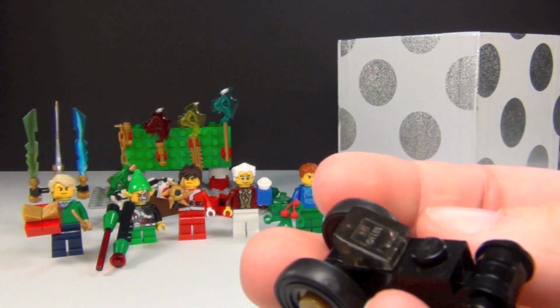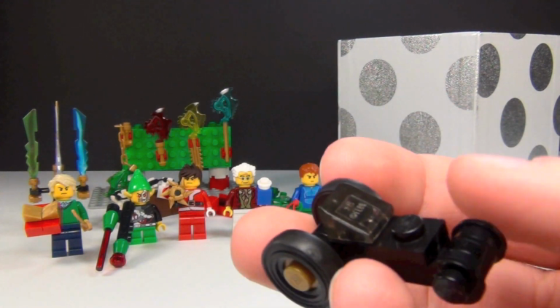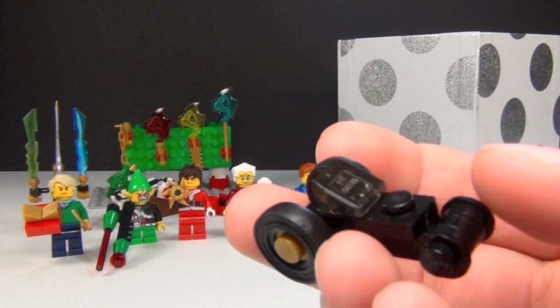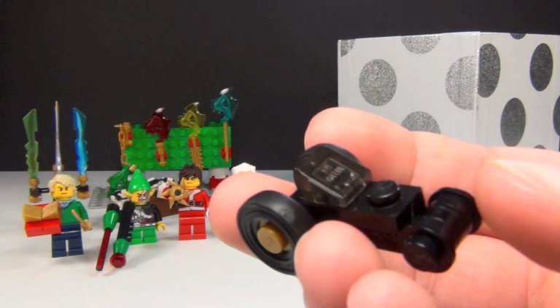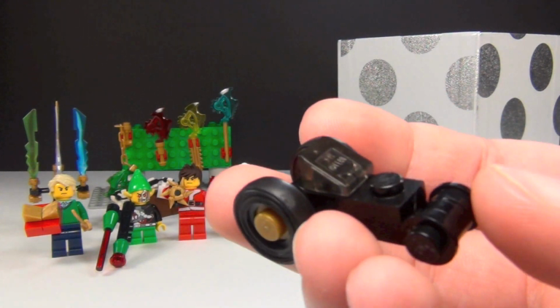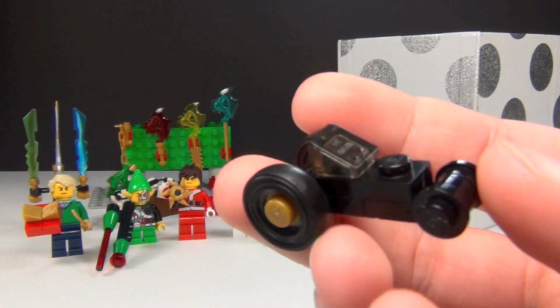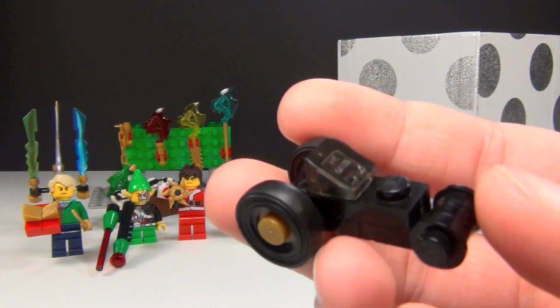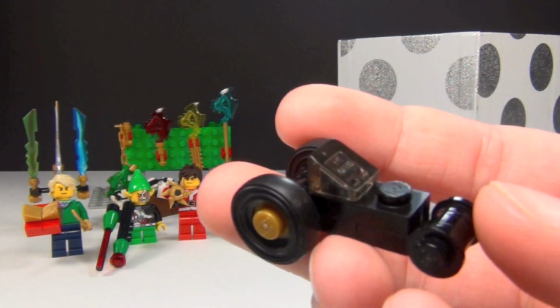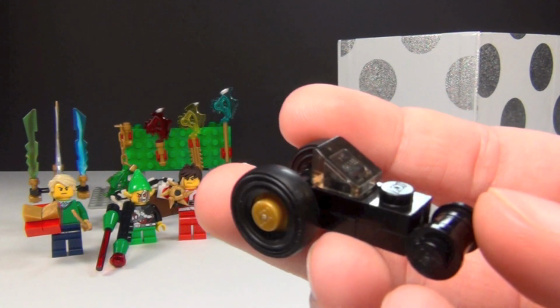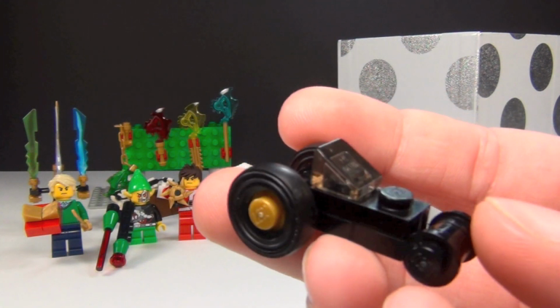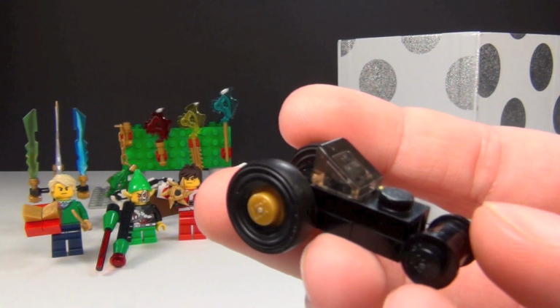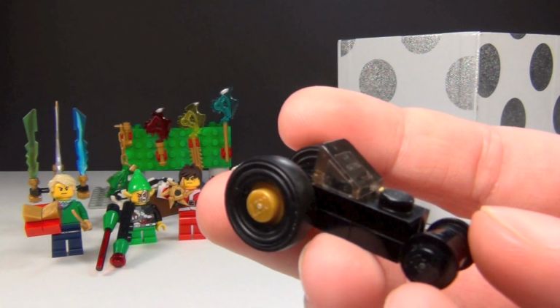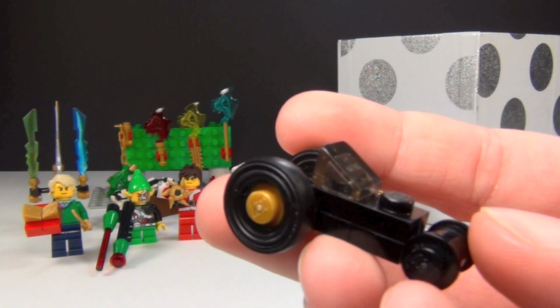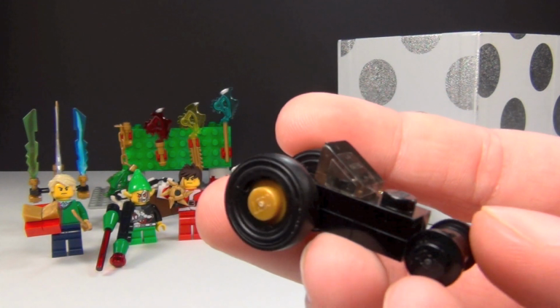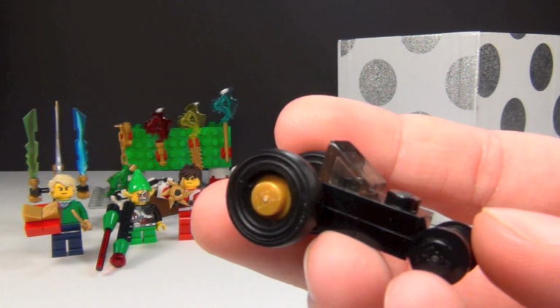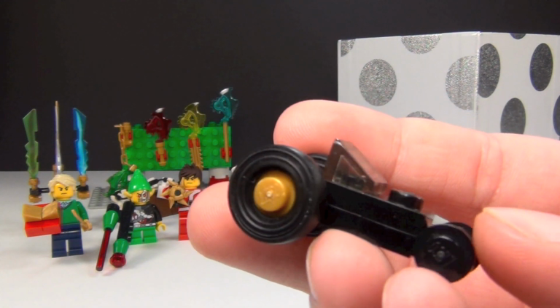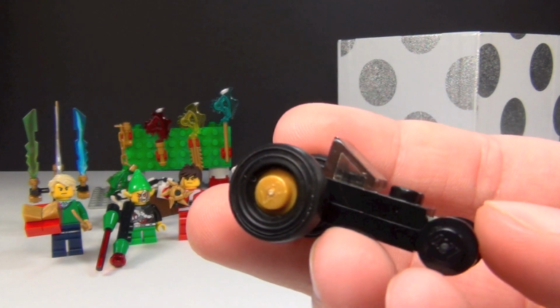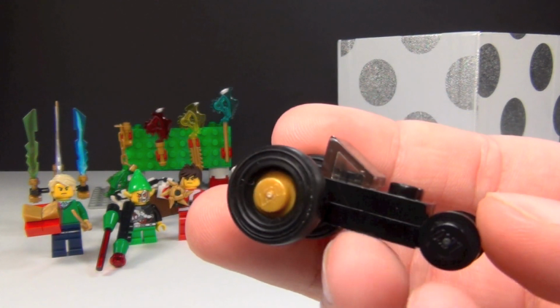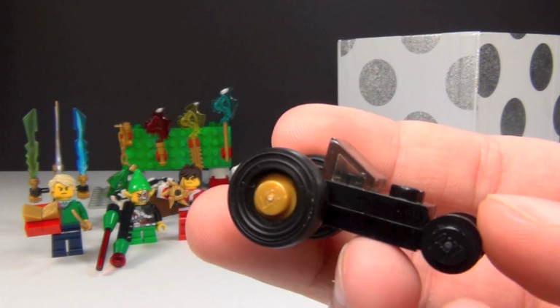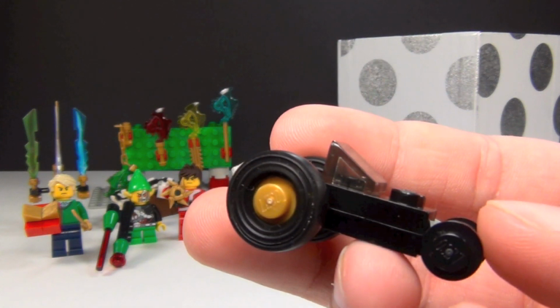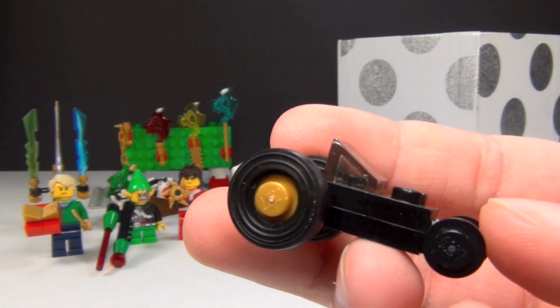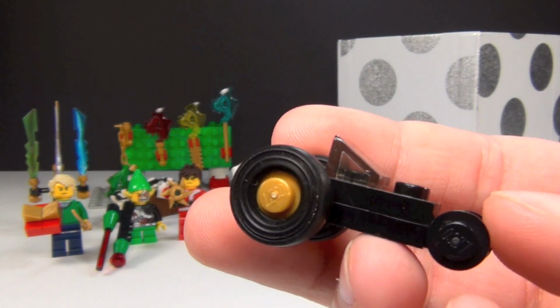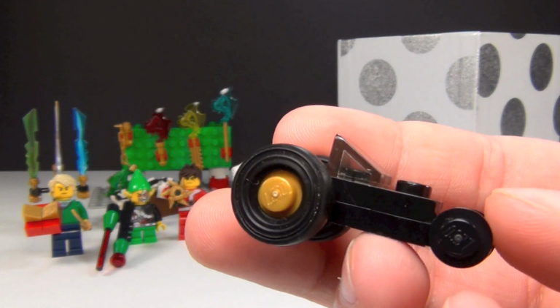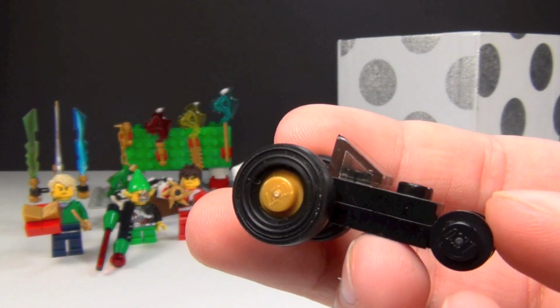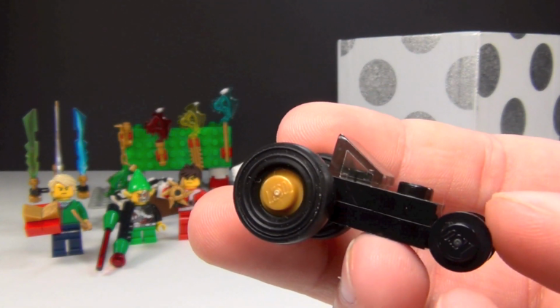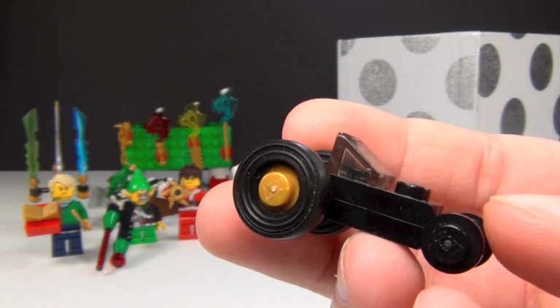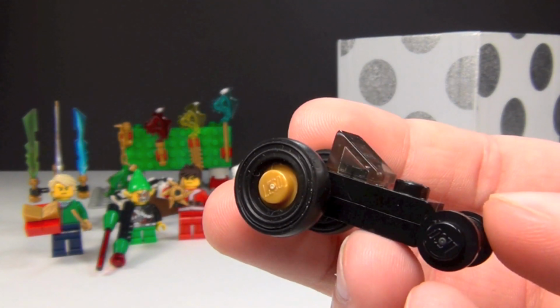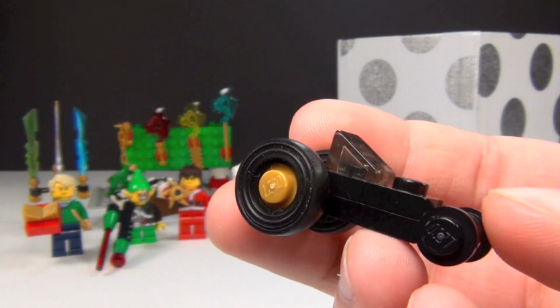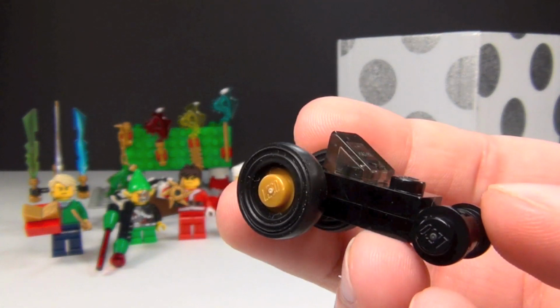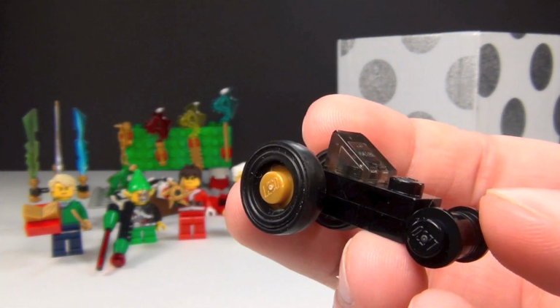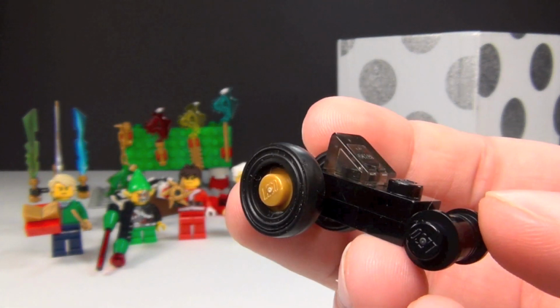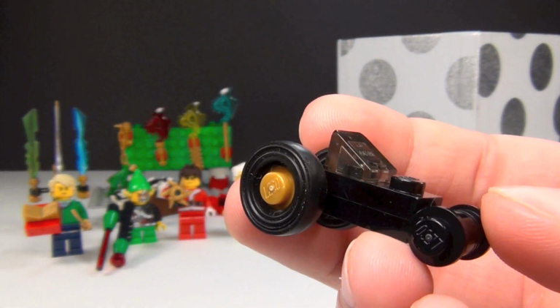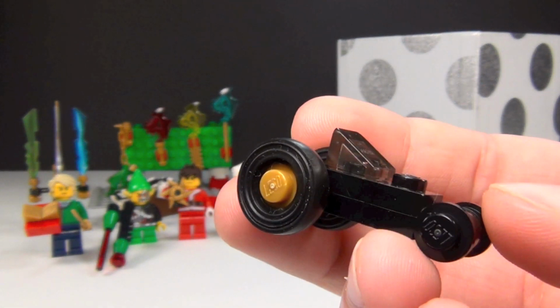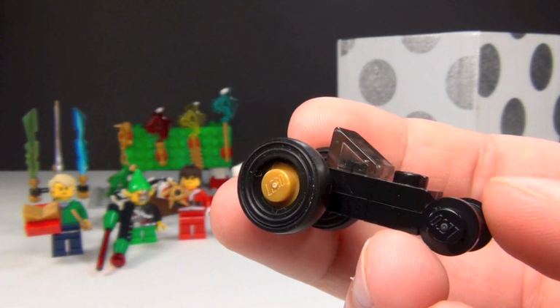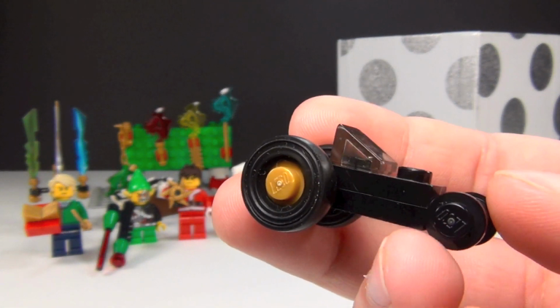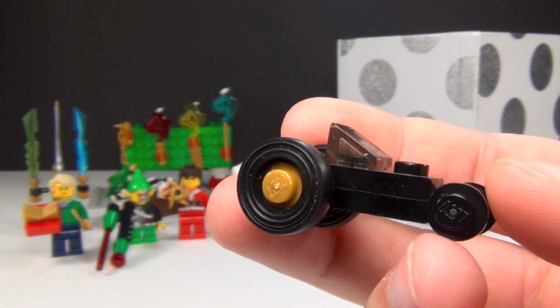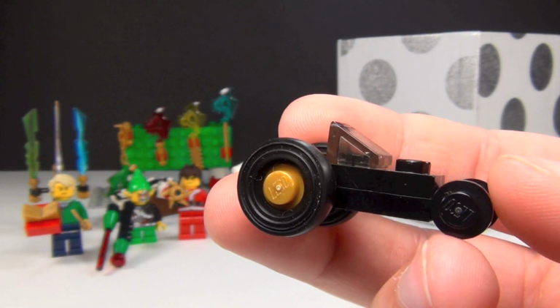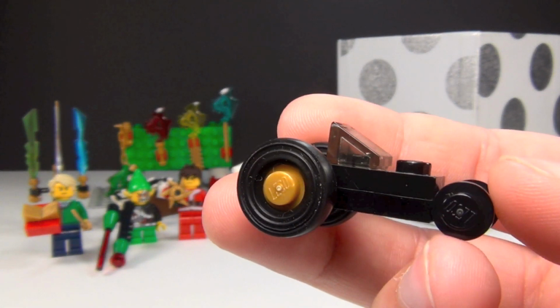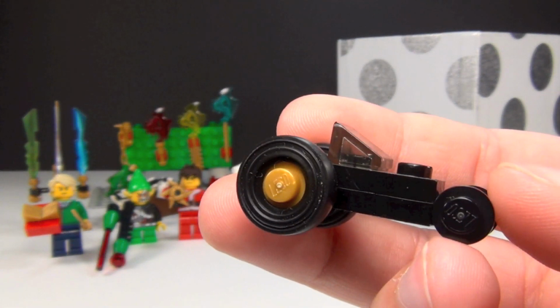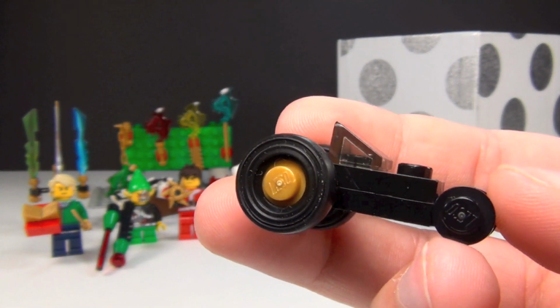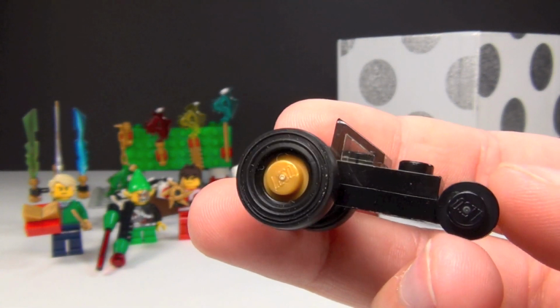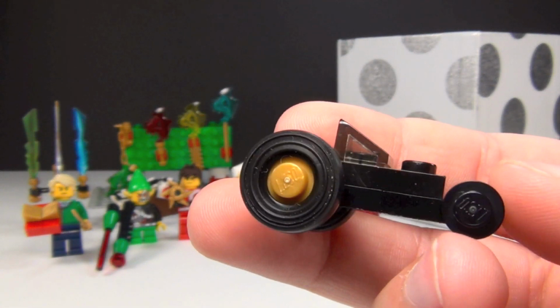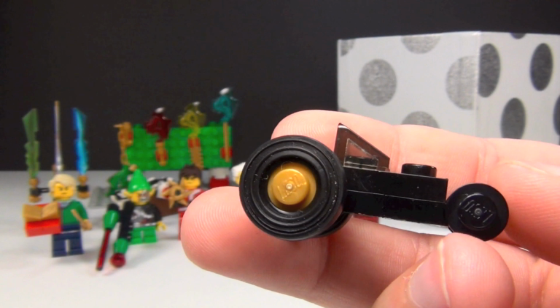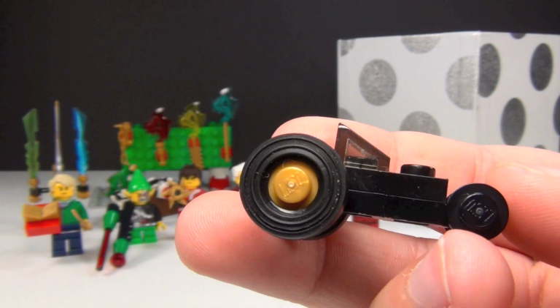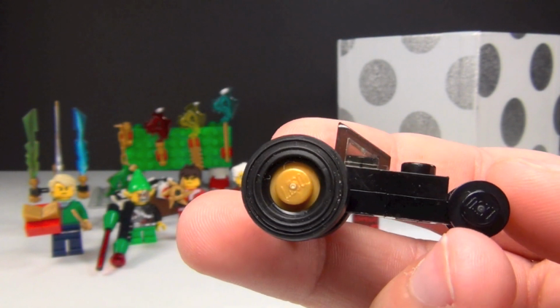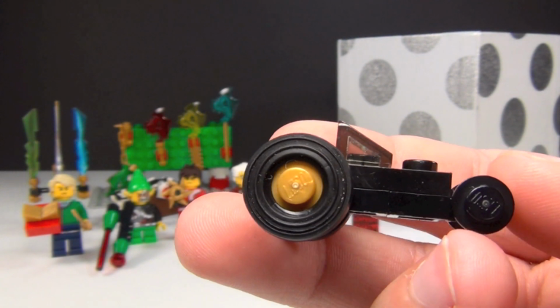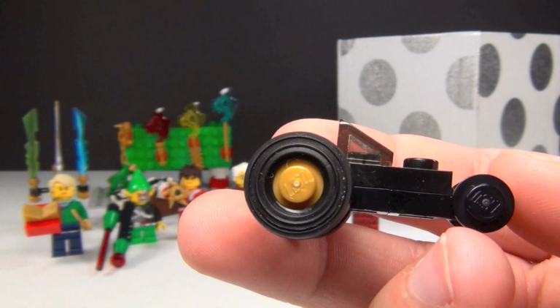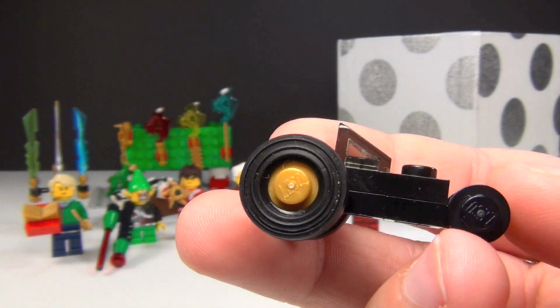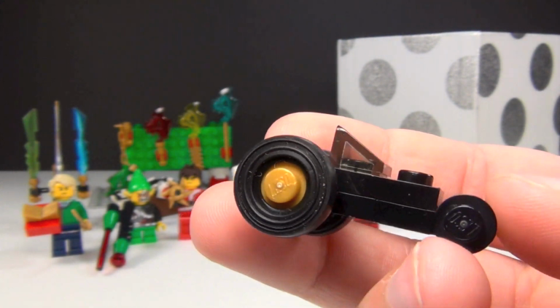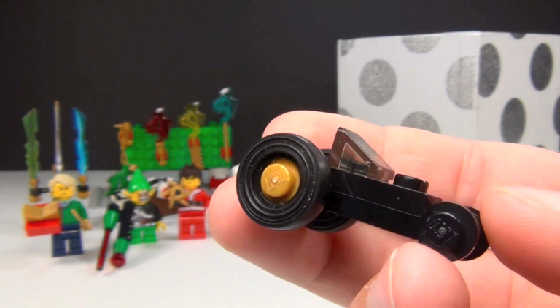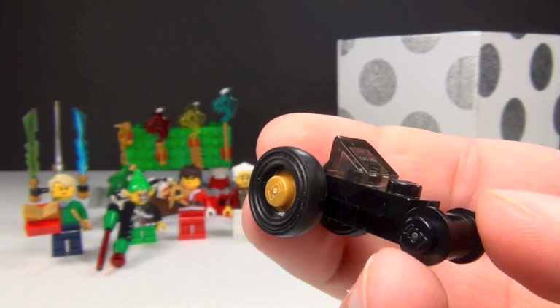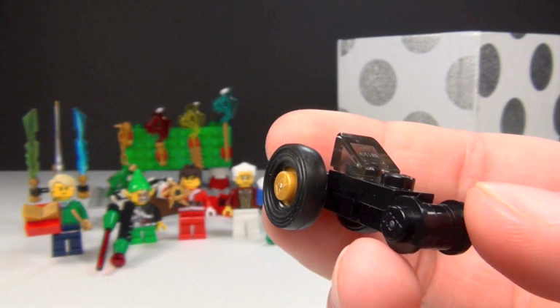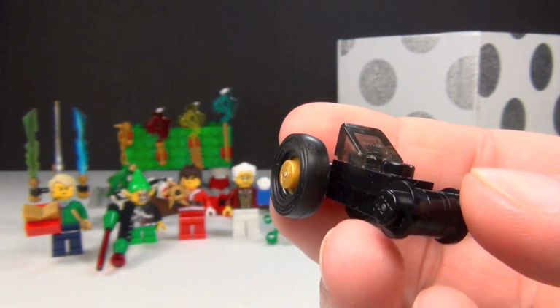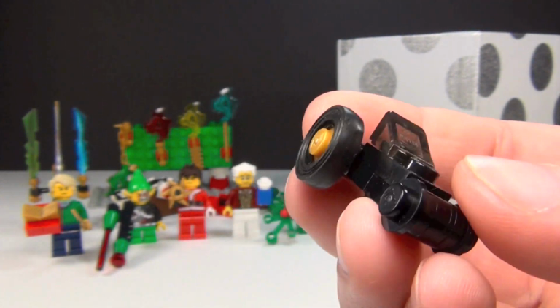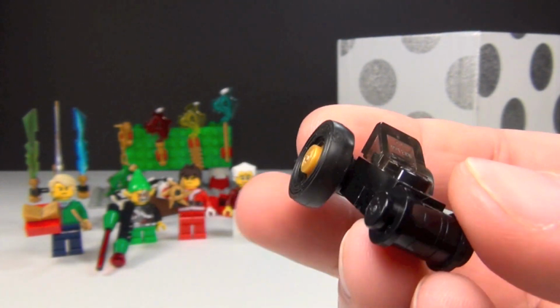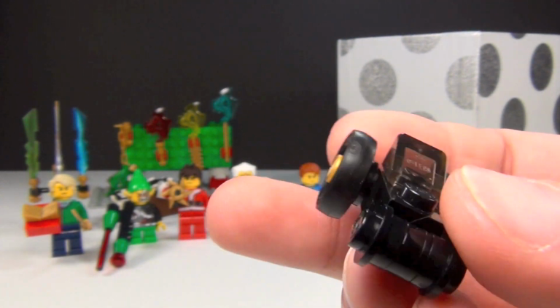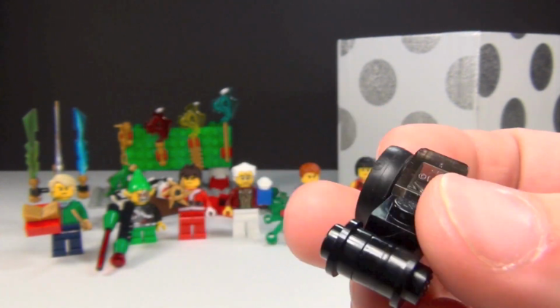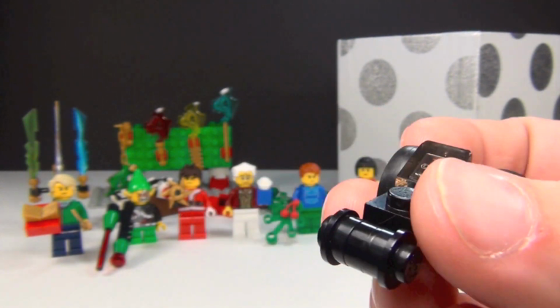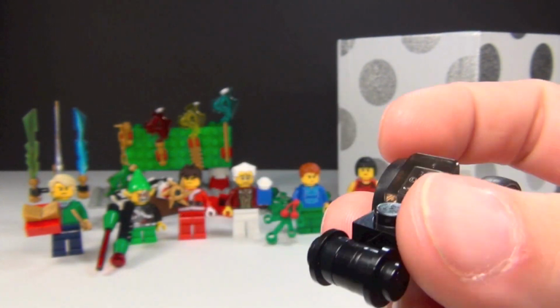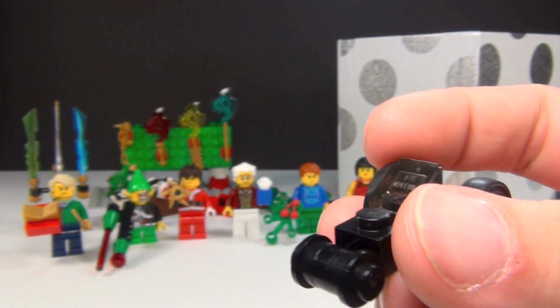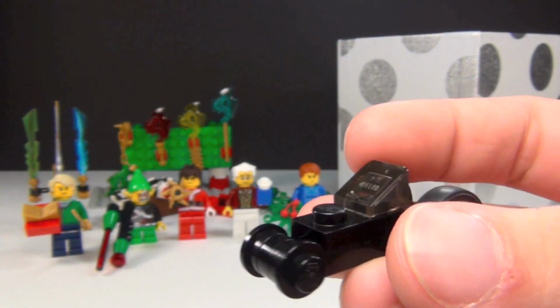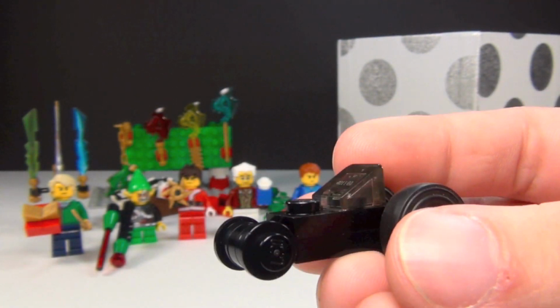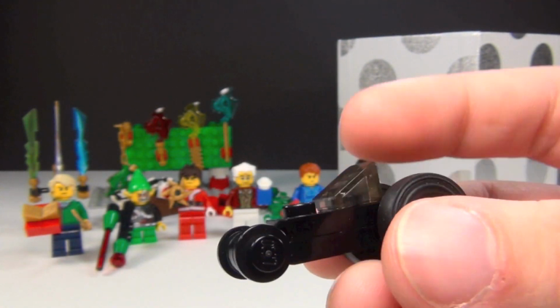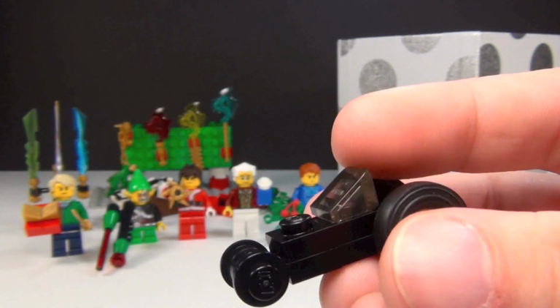It is a mini build of Cole's Tread Assault. I think that was a 2012 set — I want to say, I could be wrong, but I'm thinking 2012.